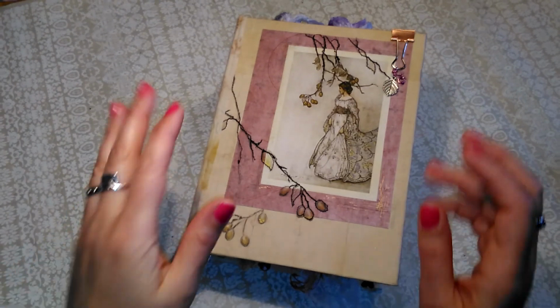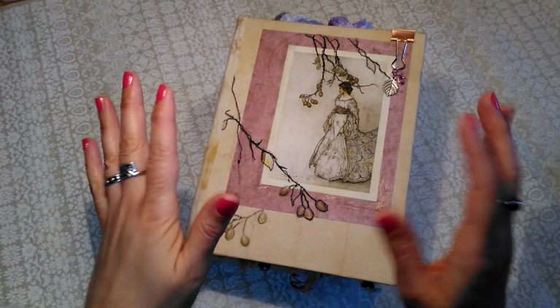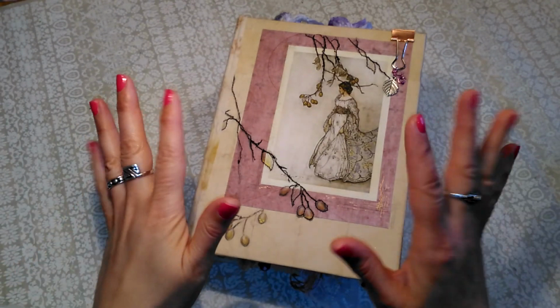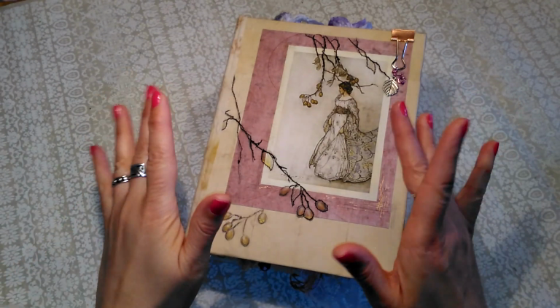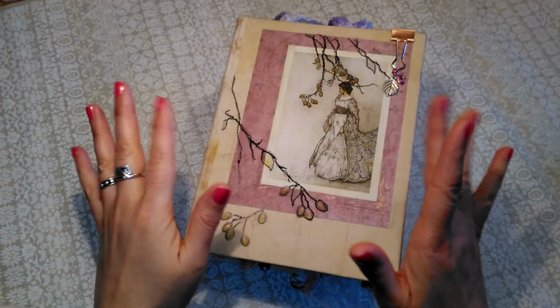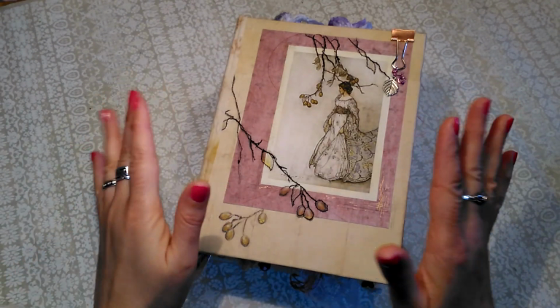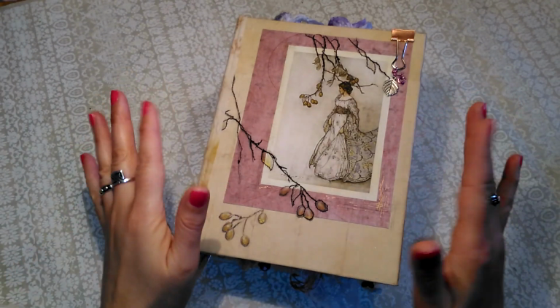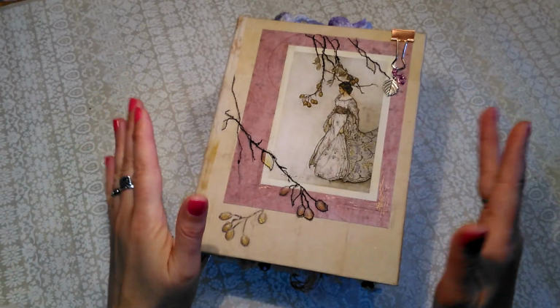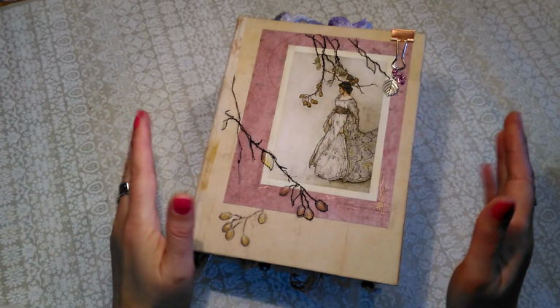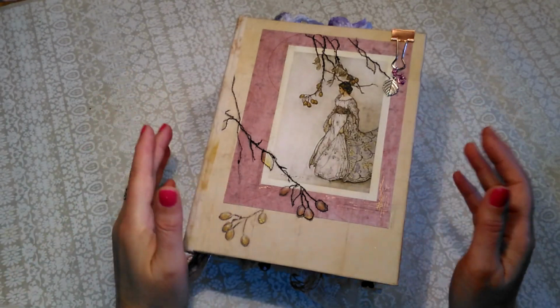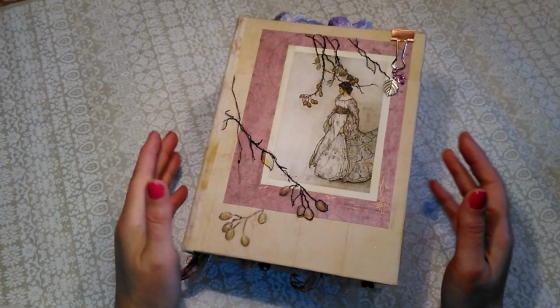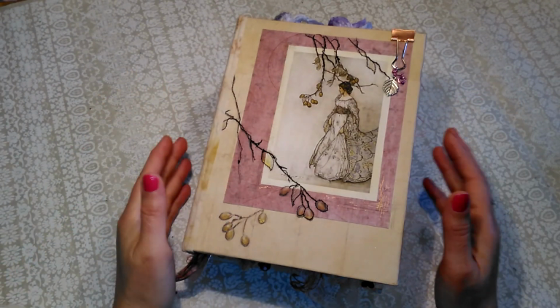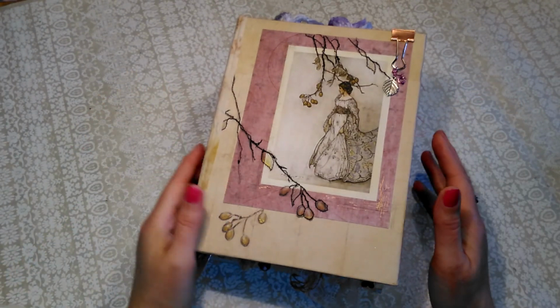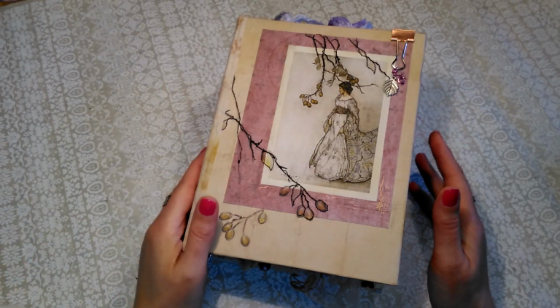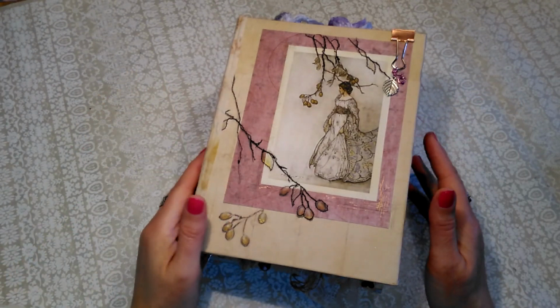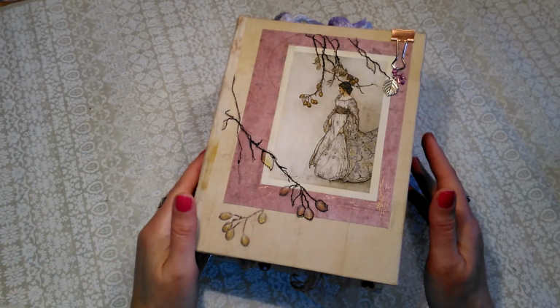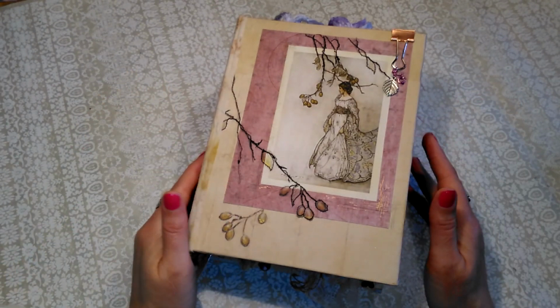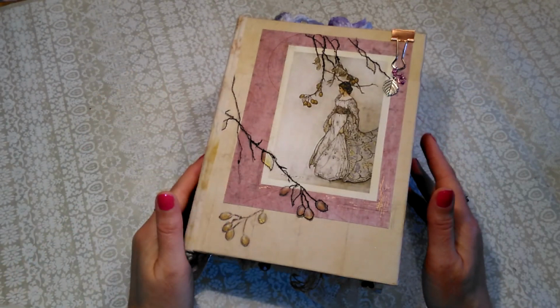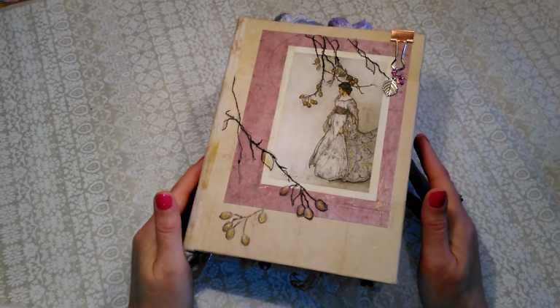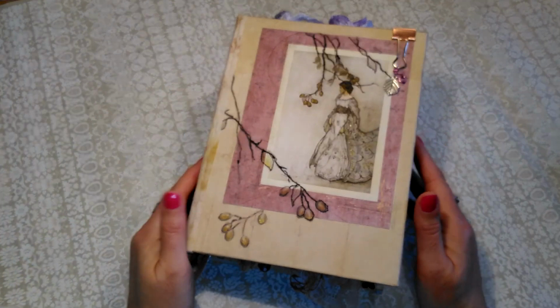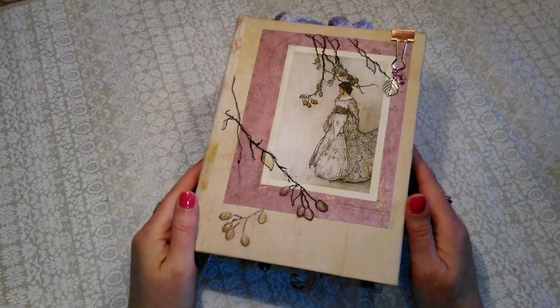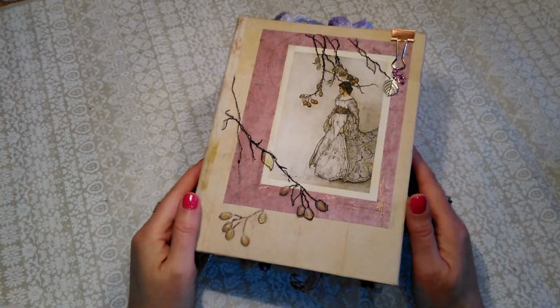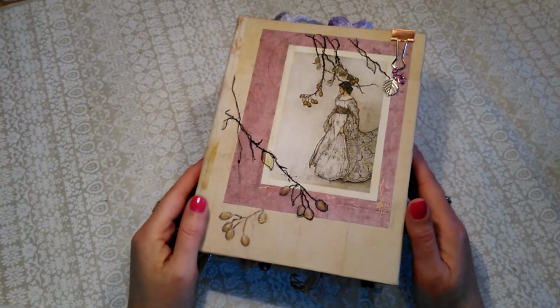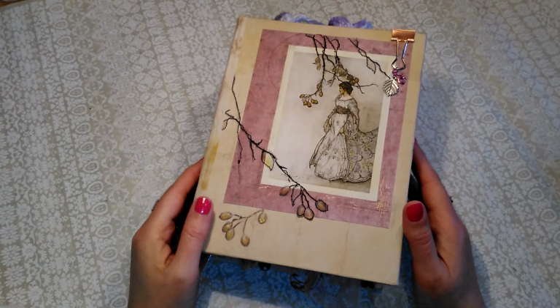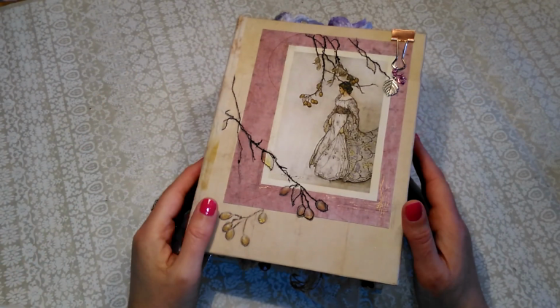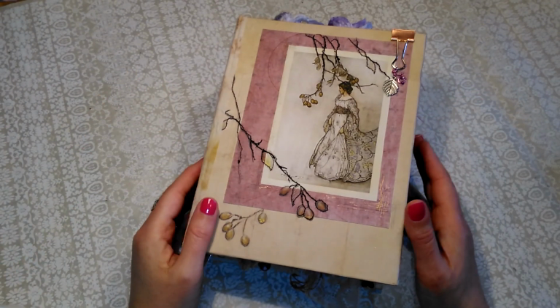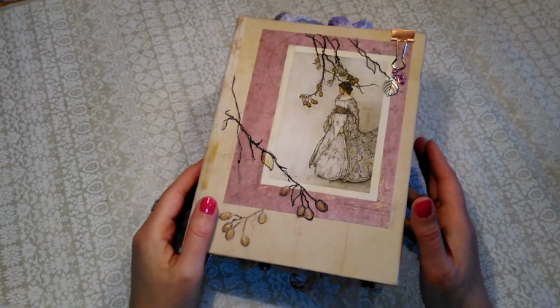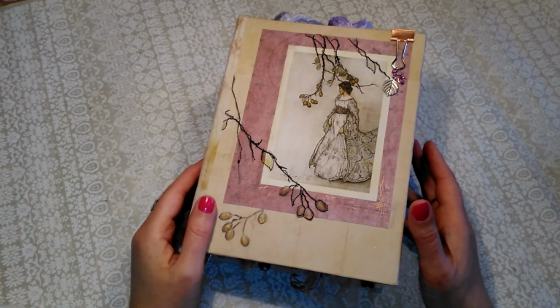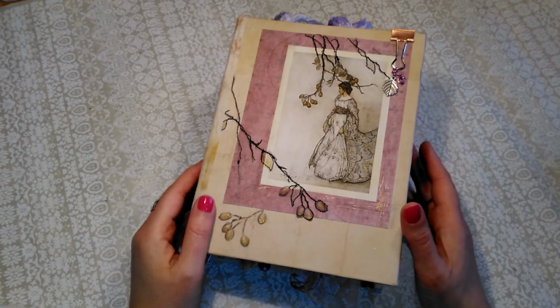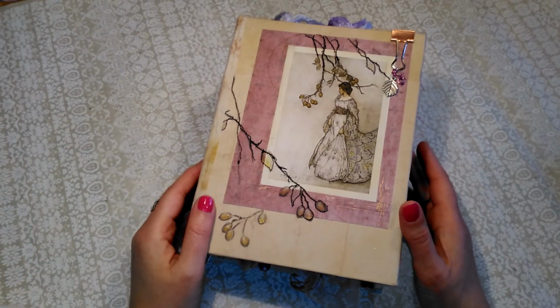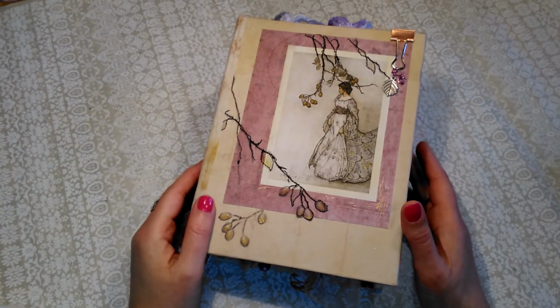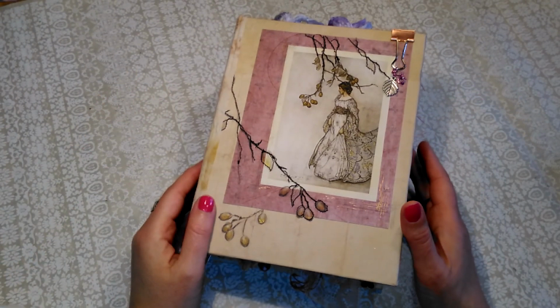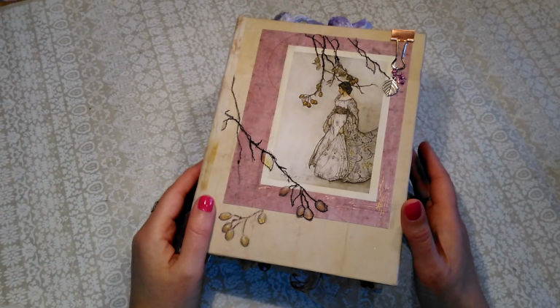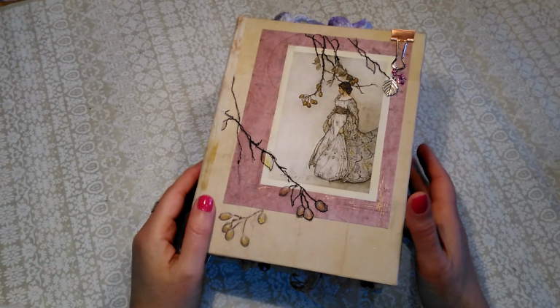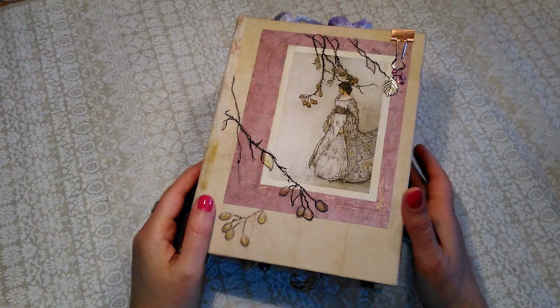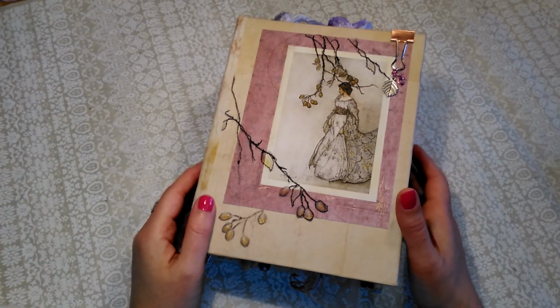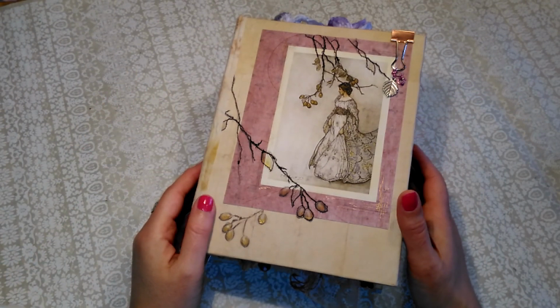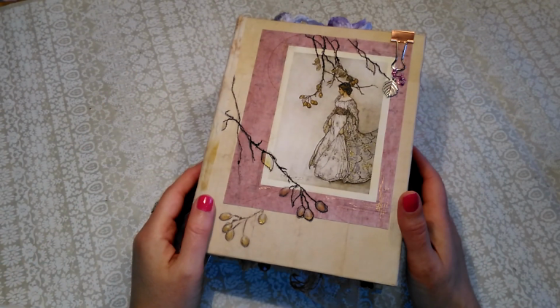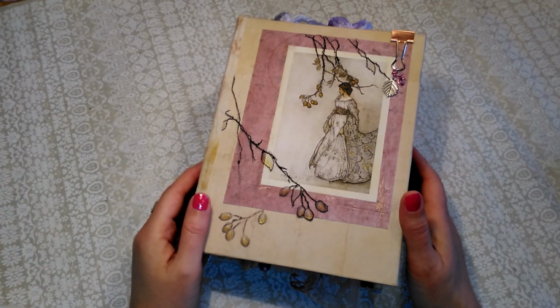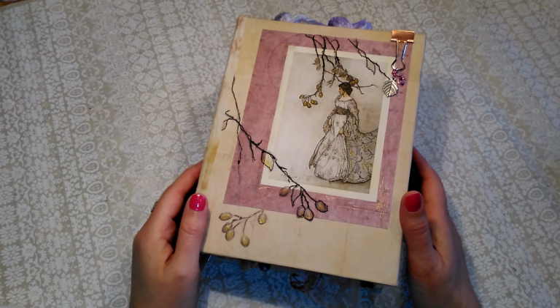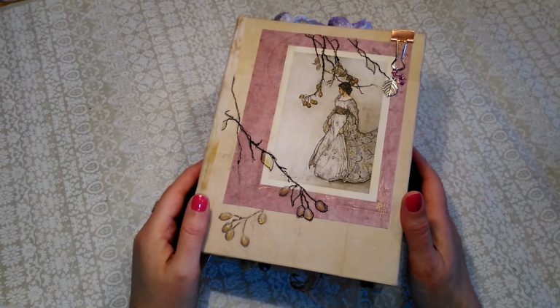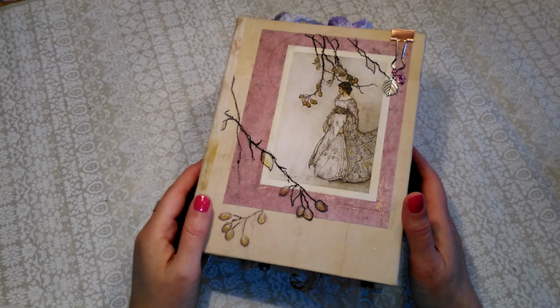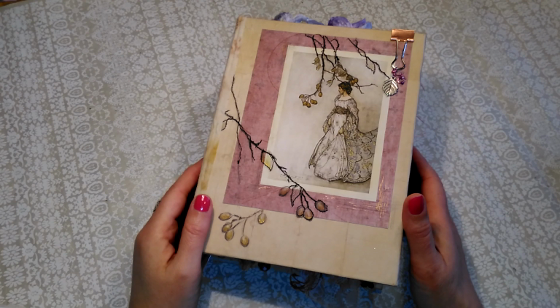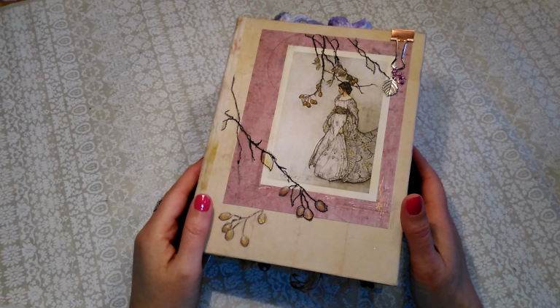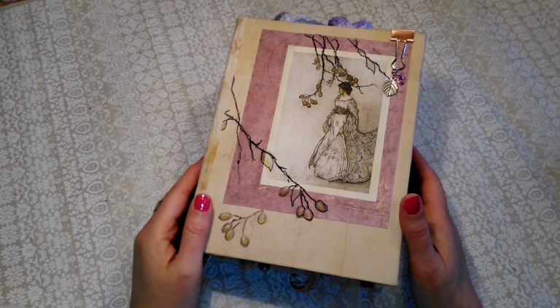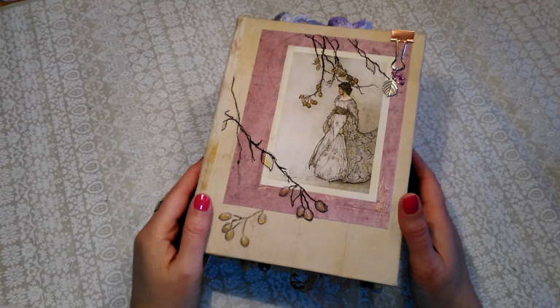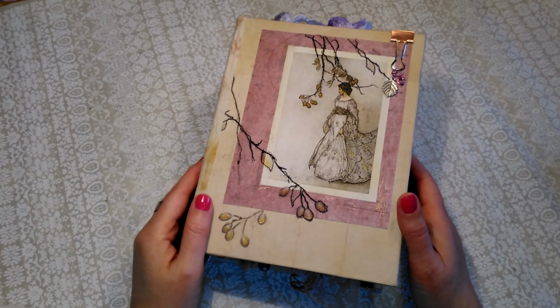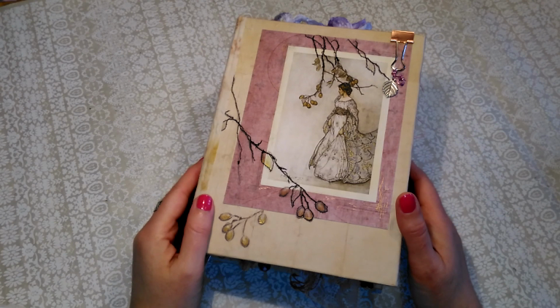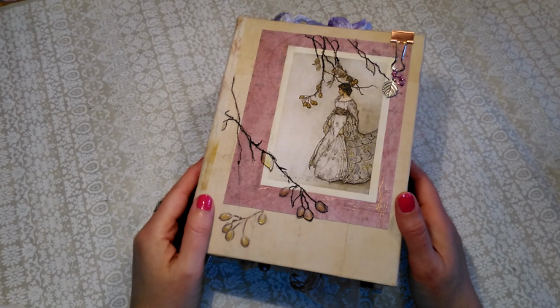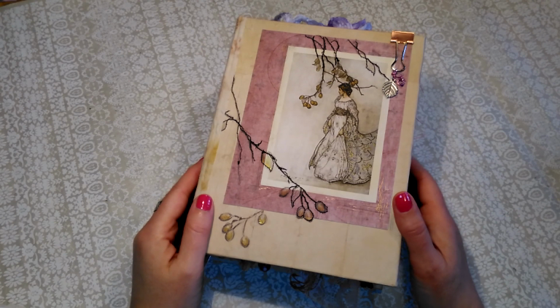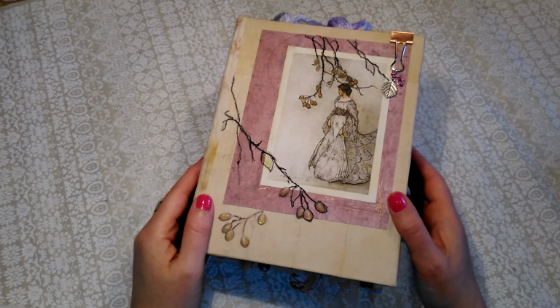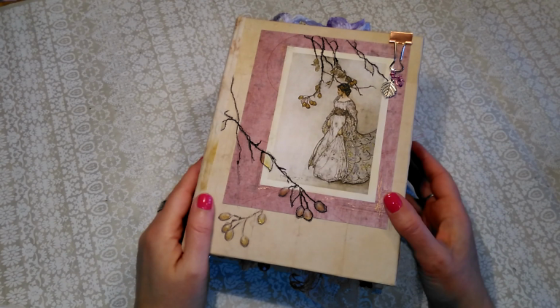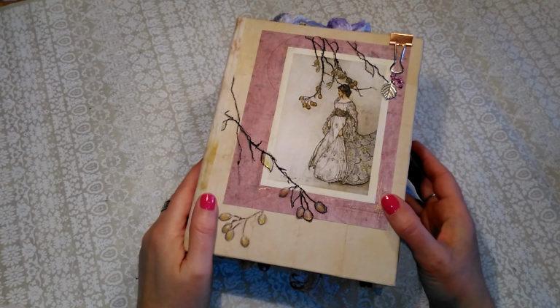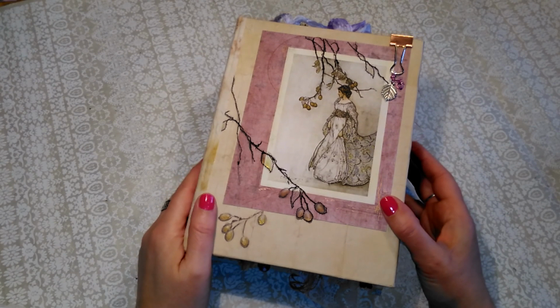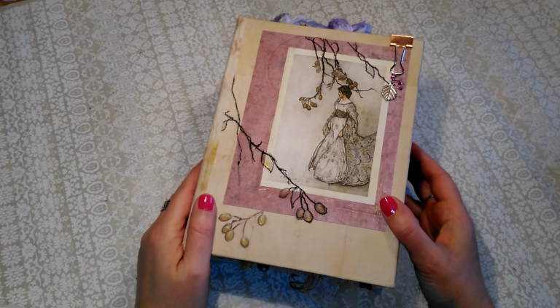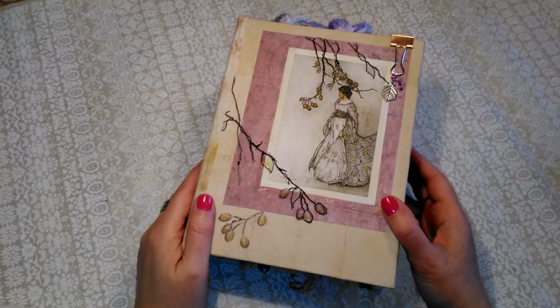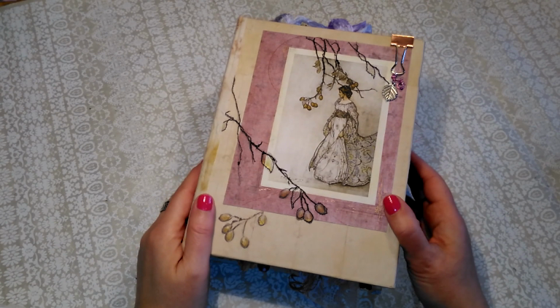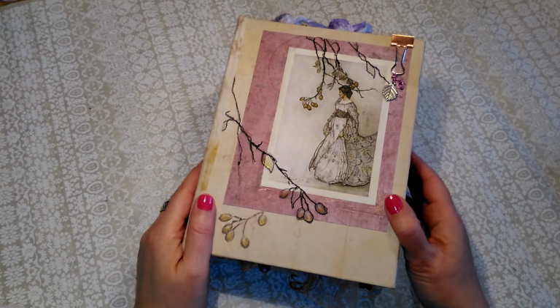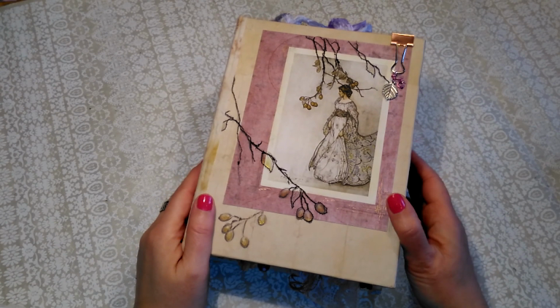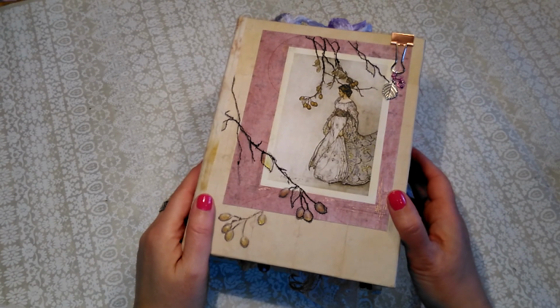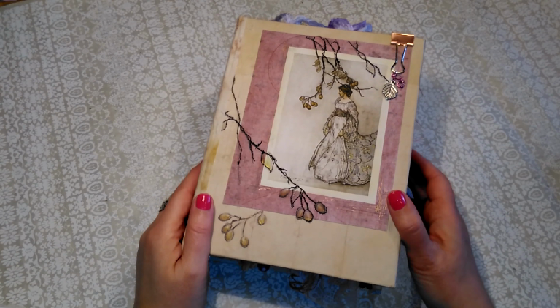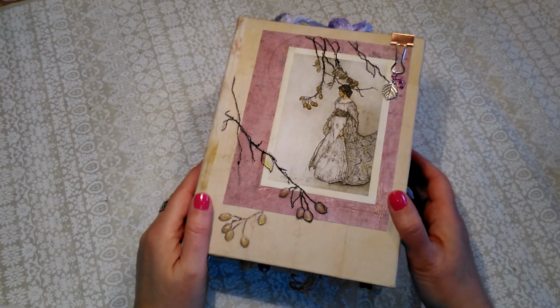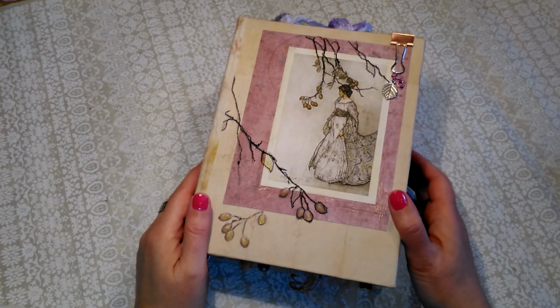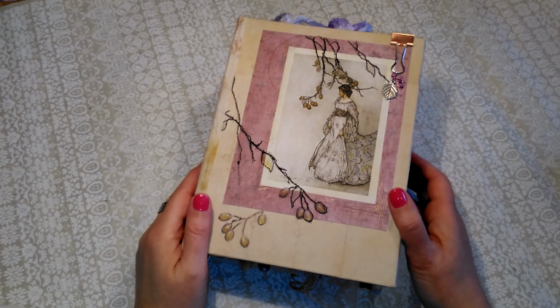Hello friends, I'm Zibid and I'm here to show you another handmade journal.